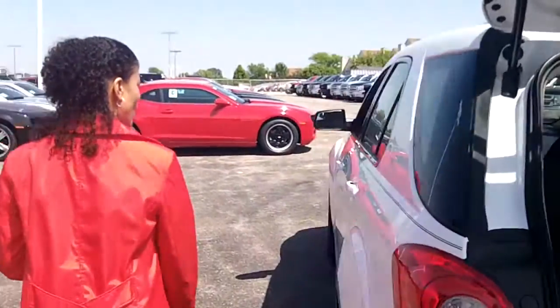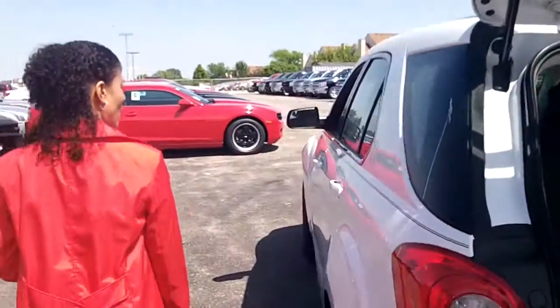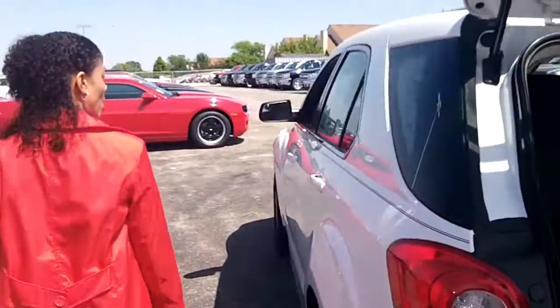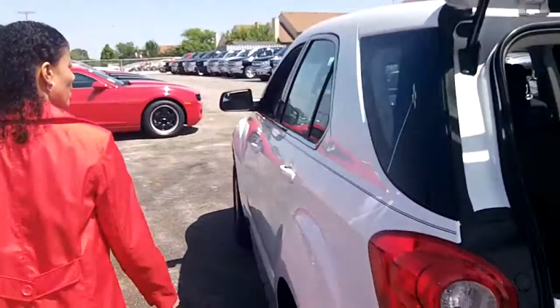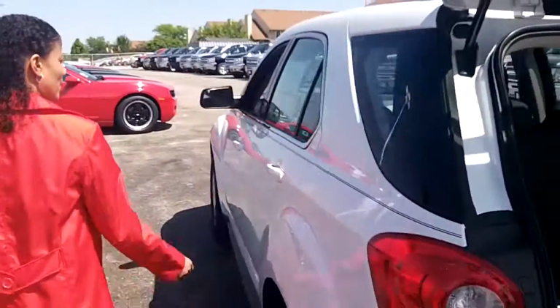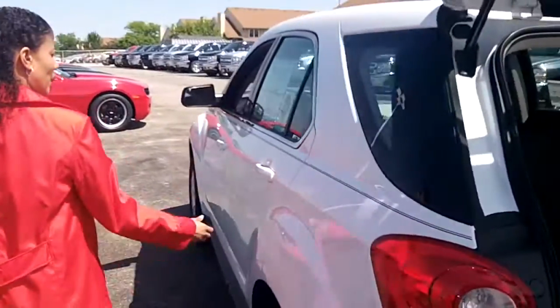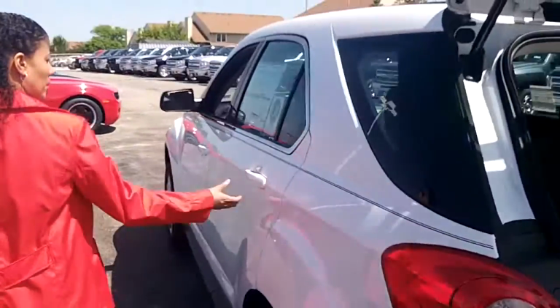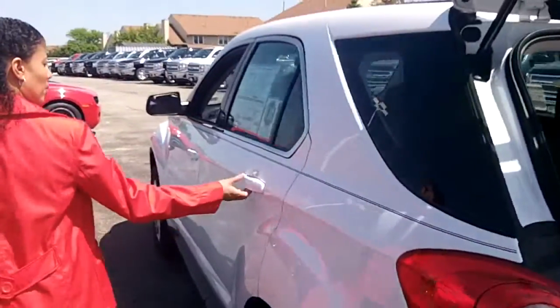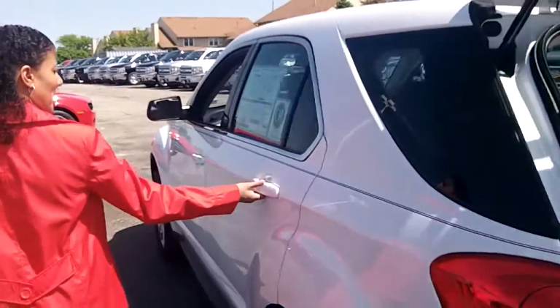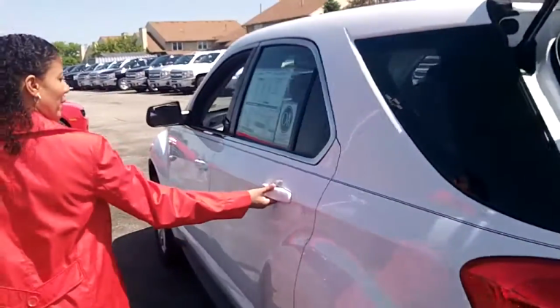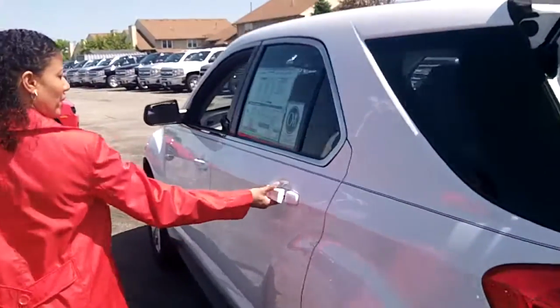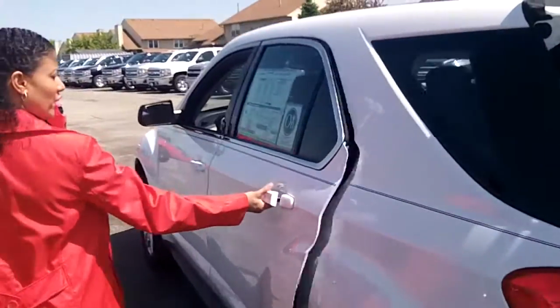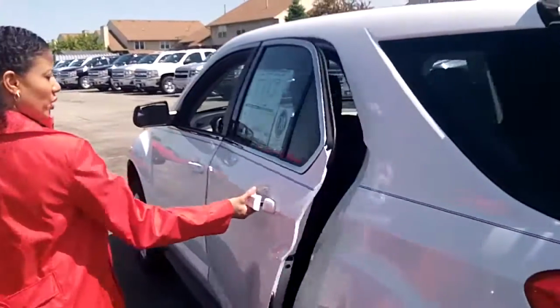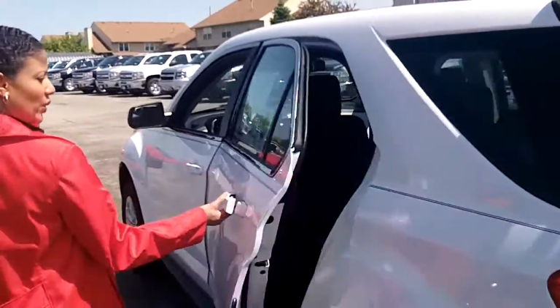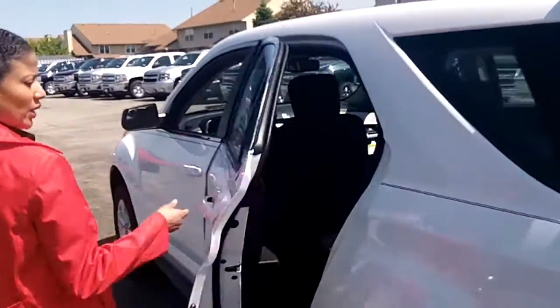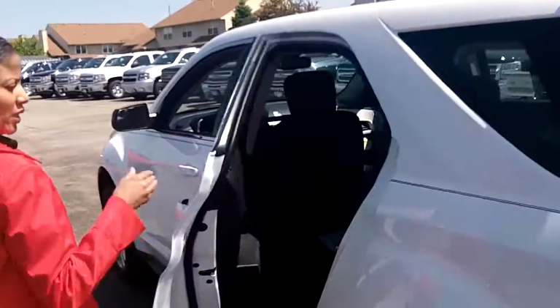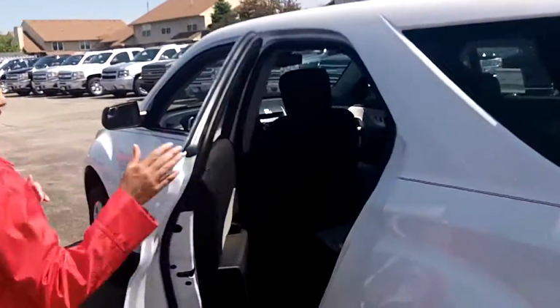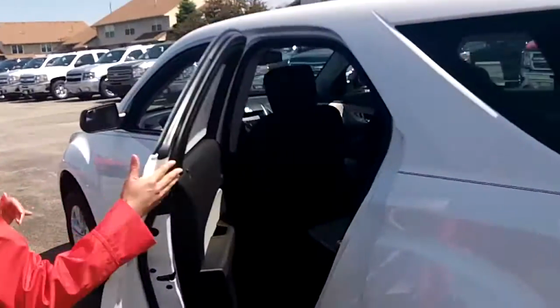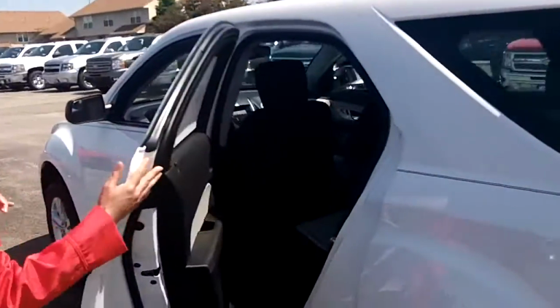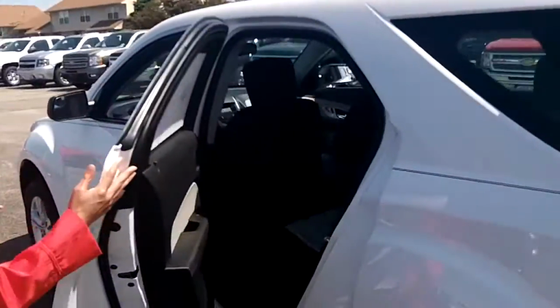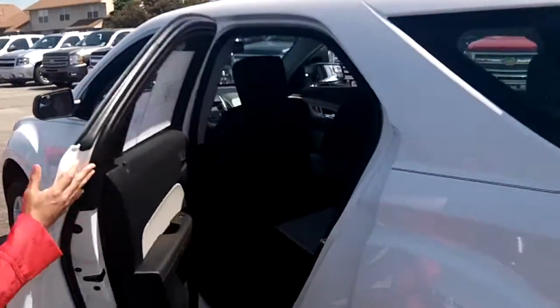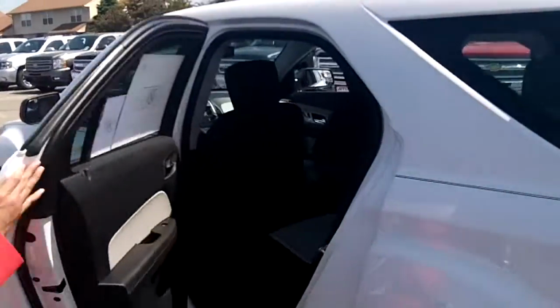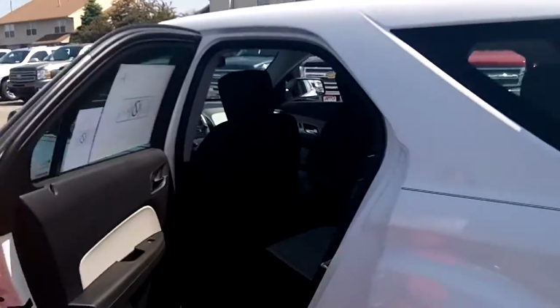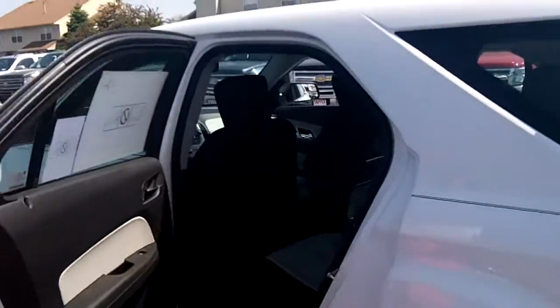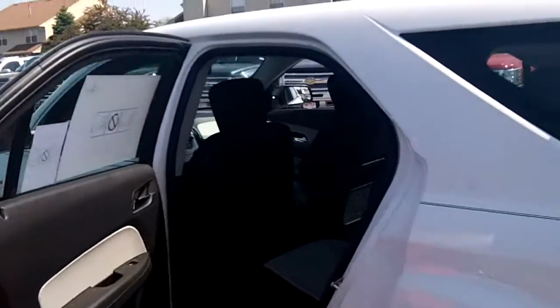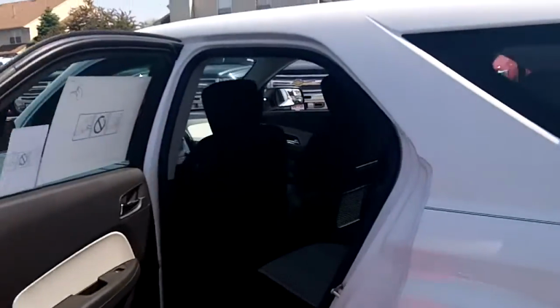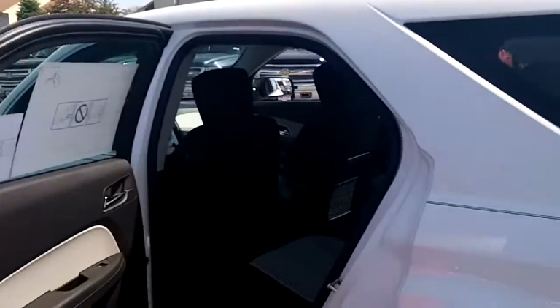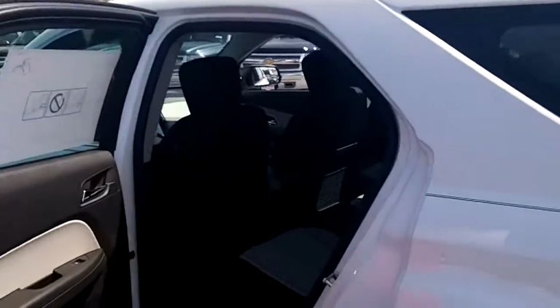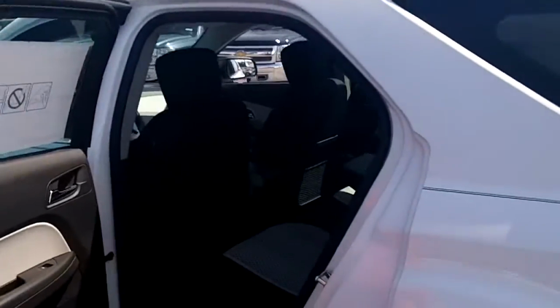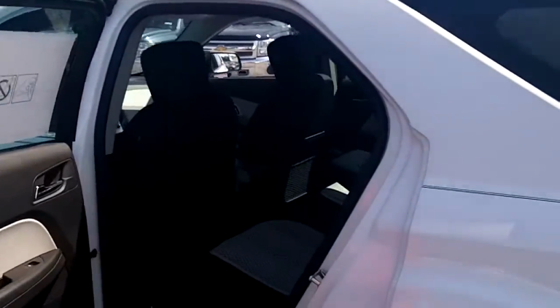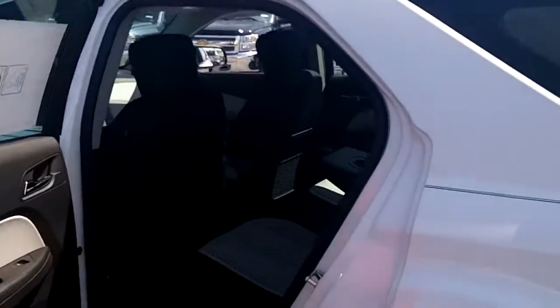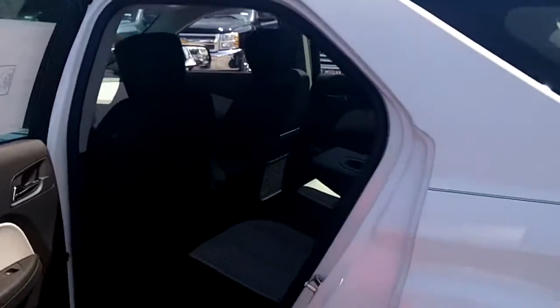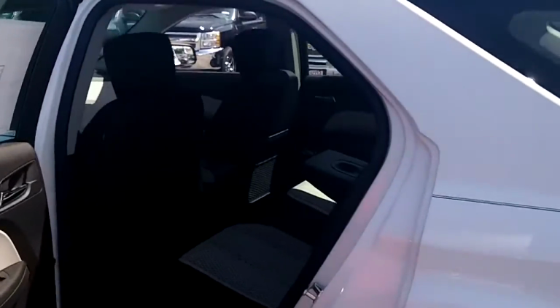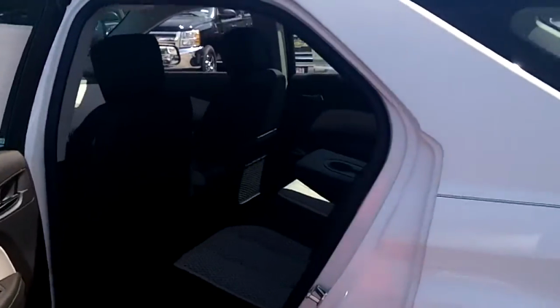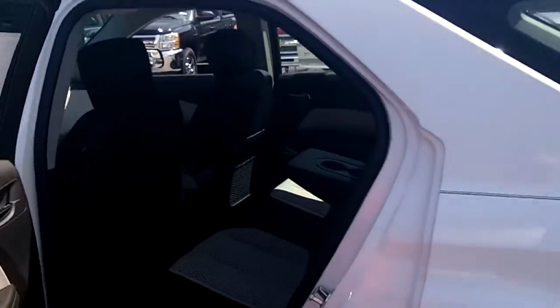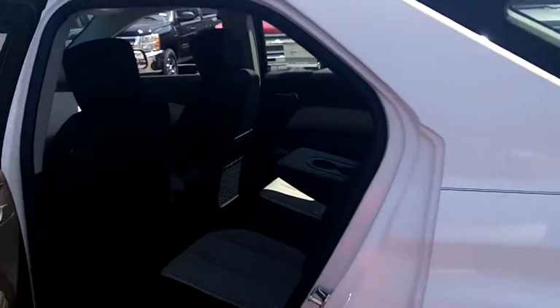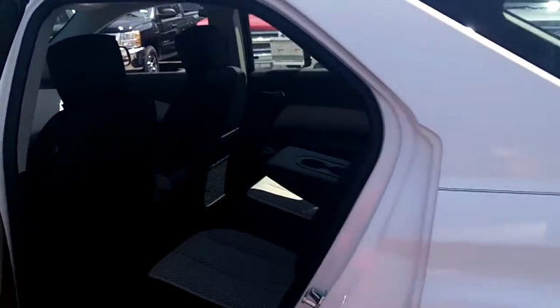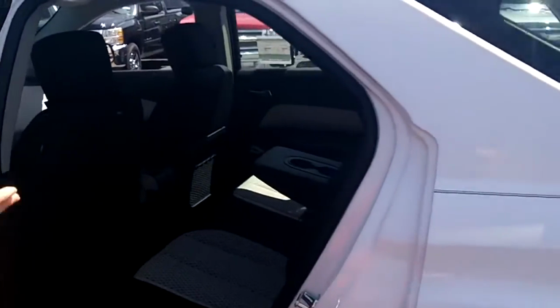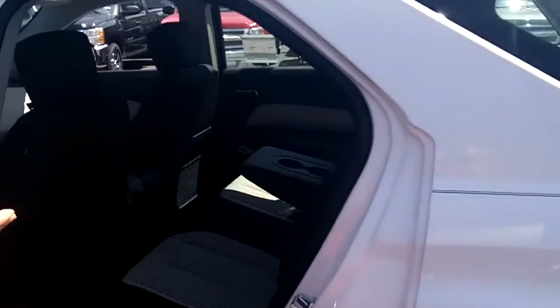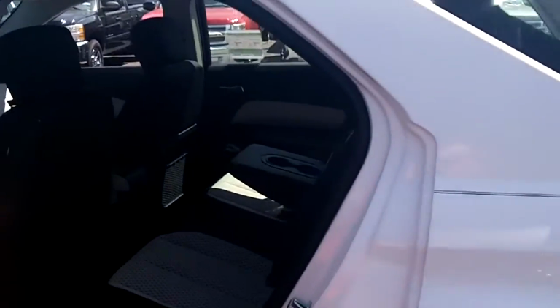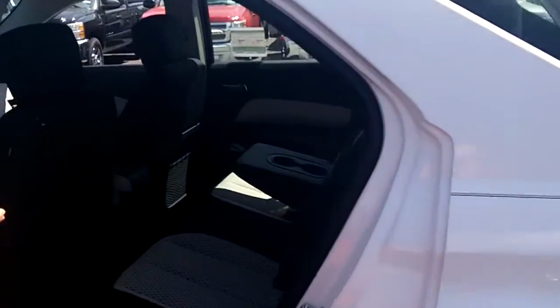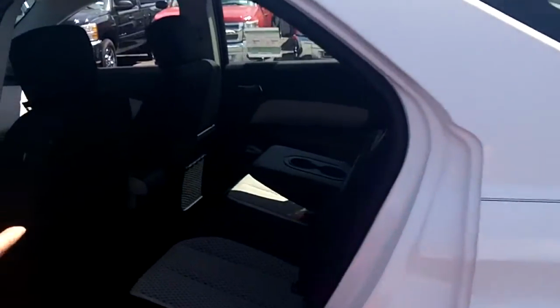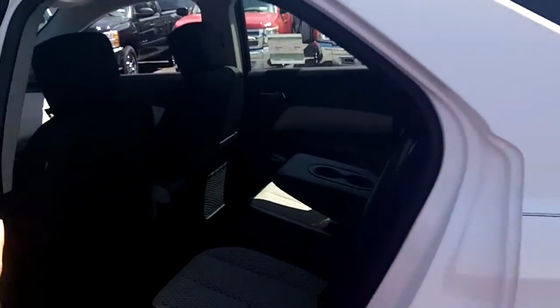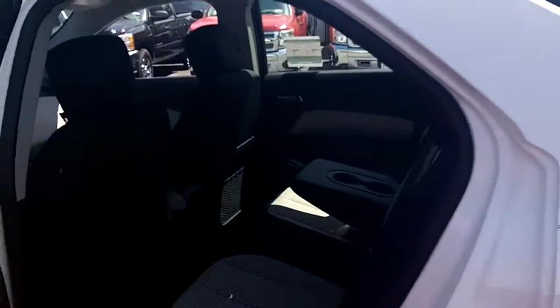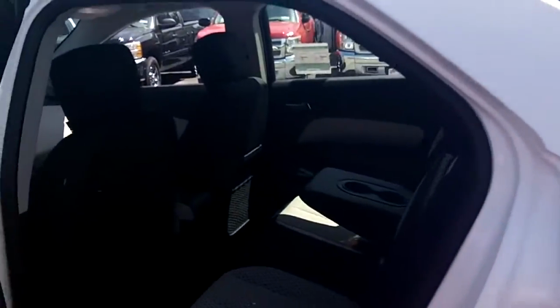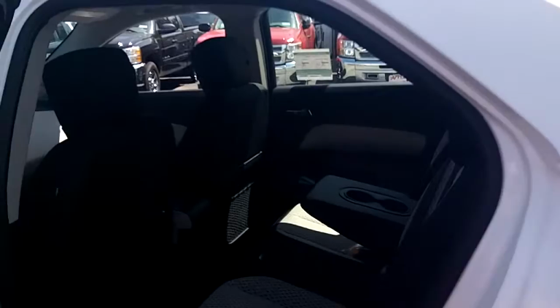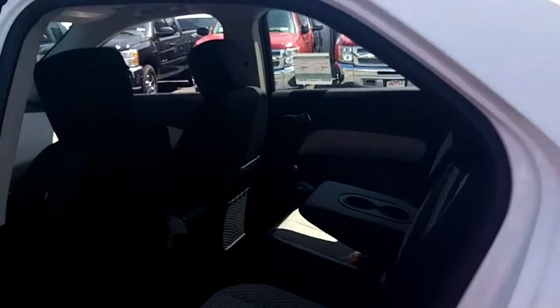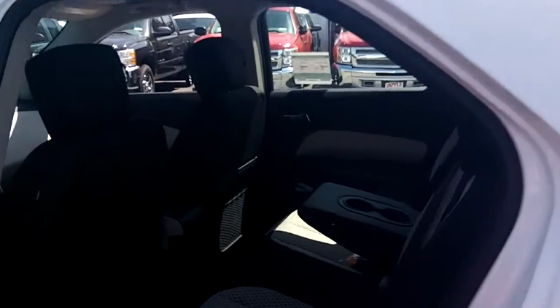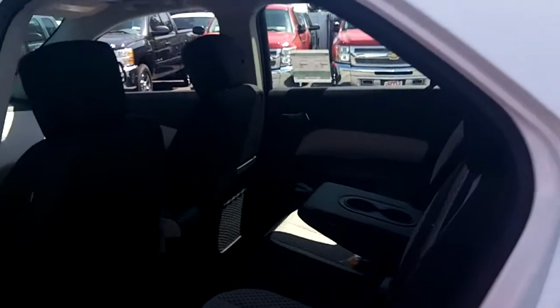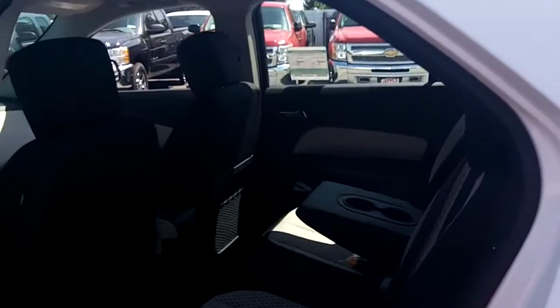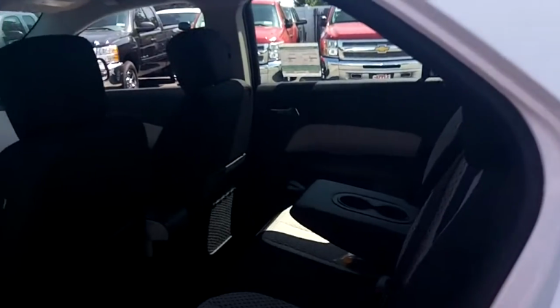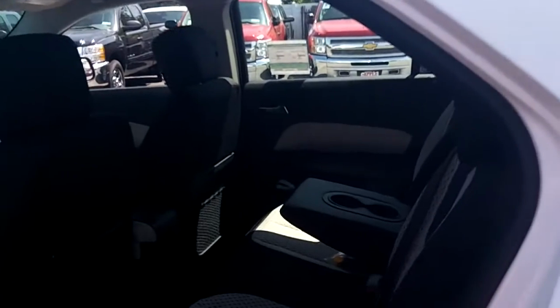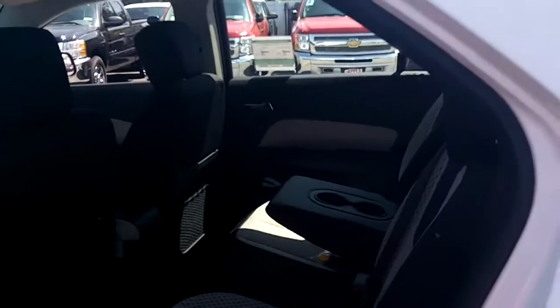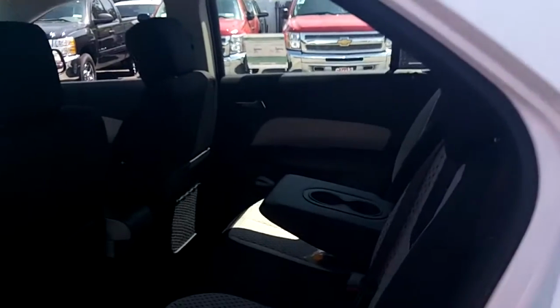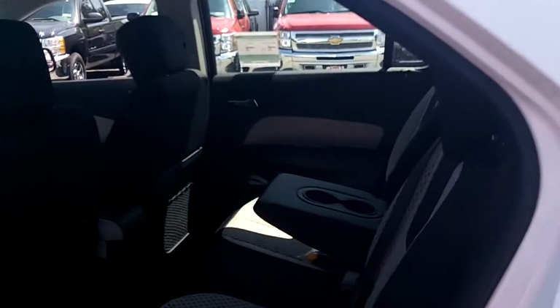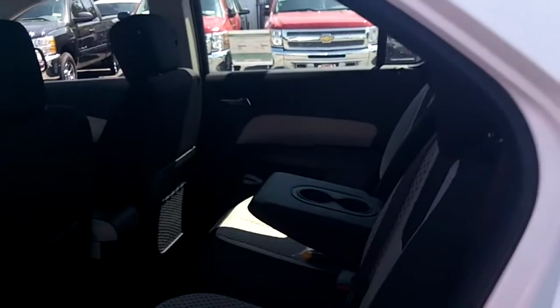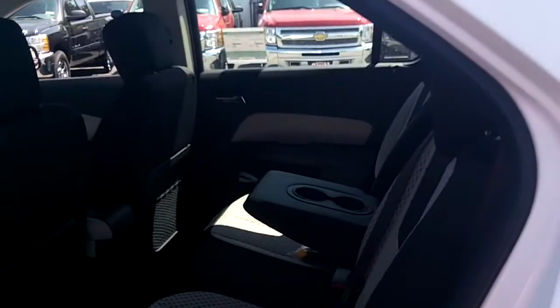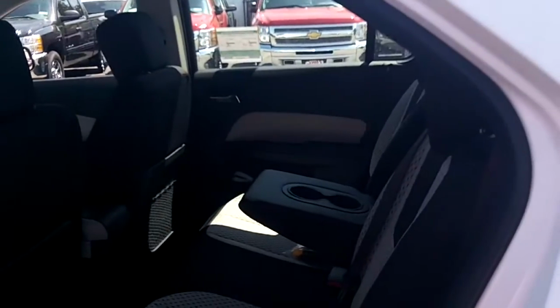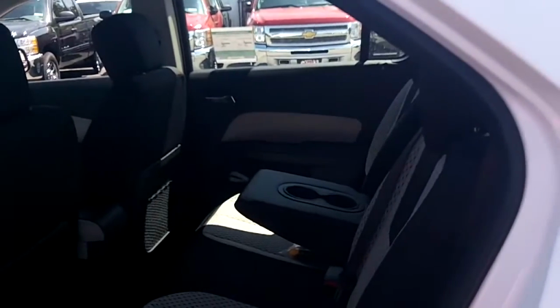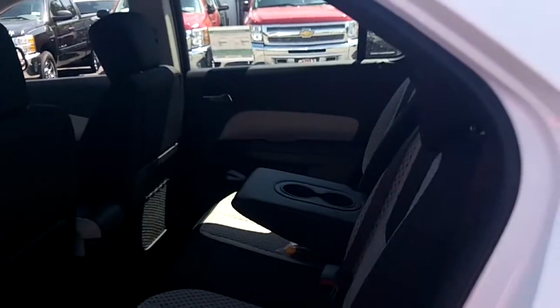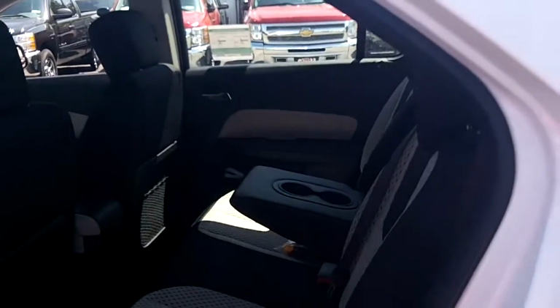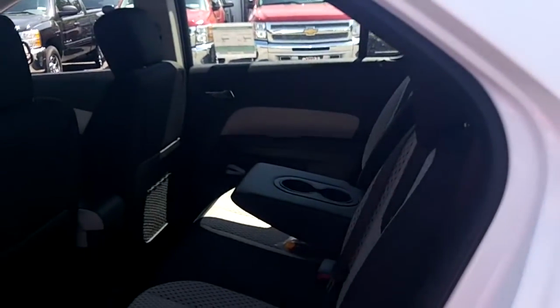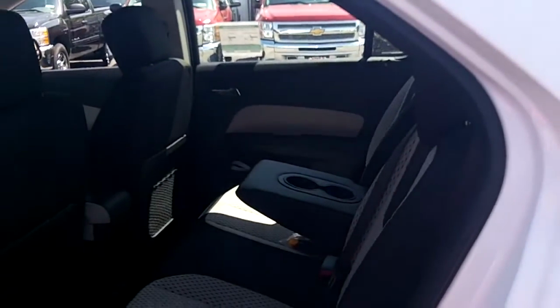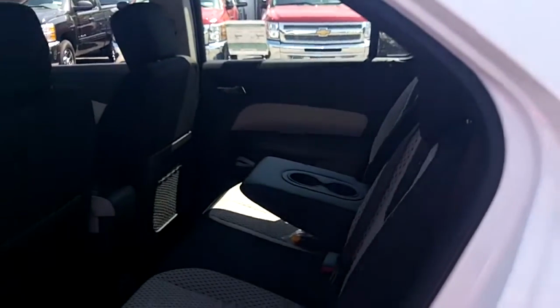When we come around here, we're going to the back seat — very spacious. You have your middle console area with cupholders.